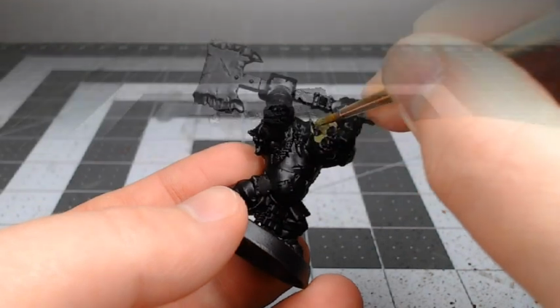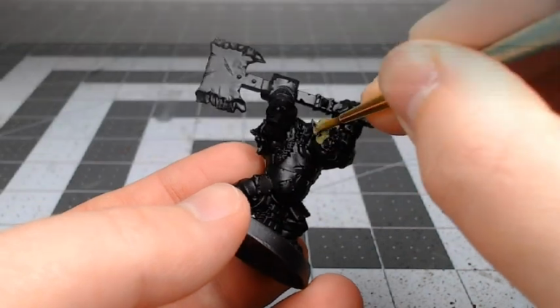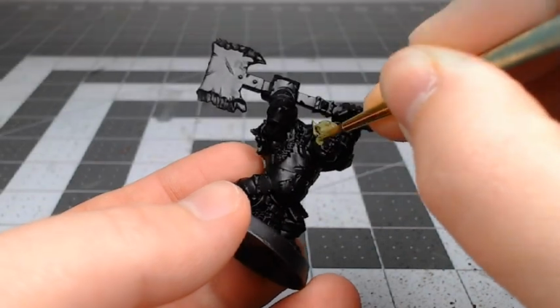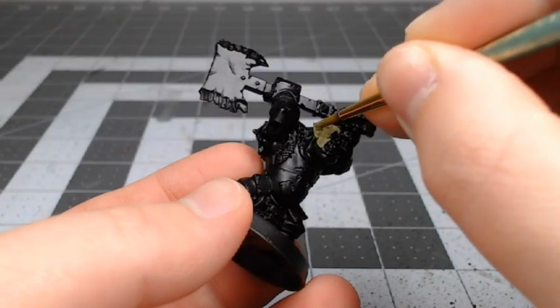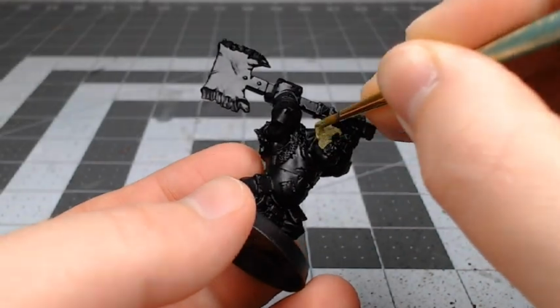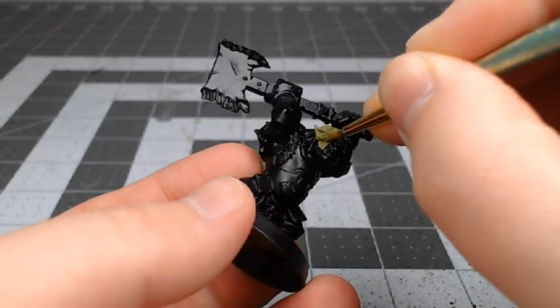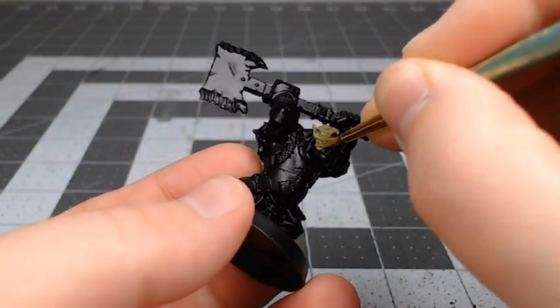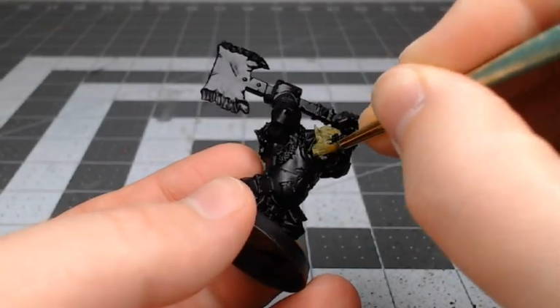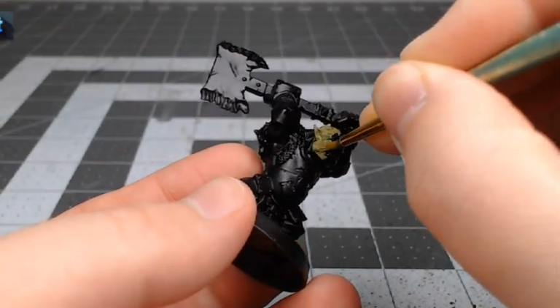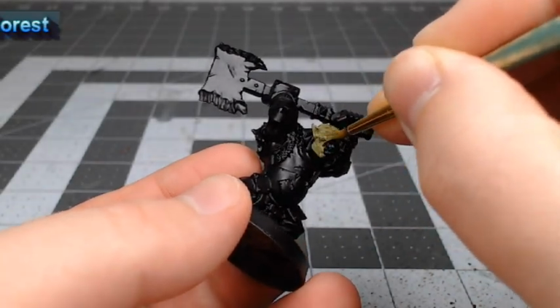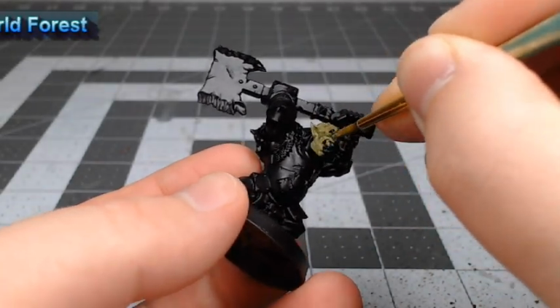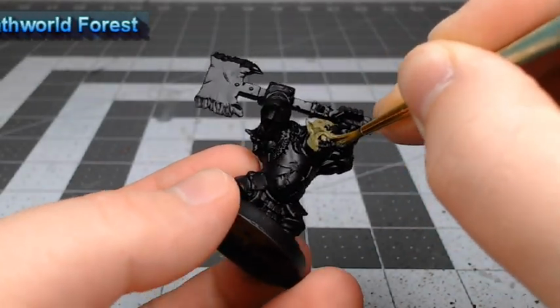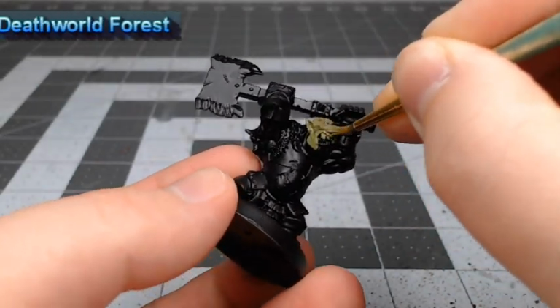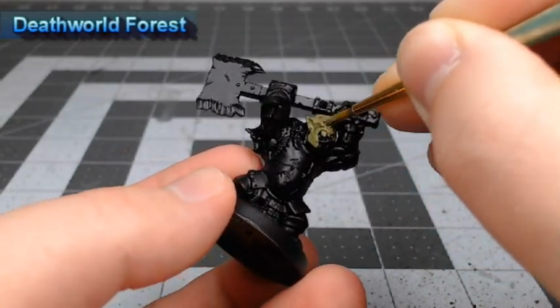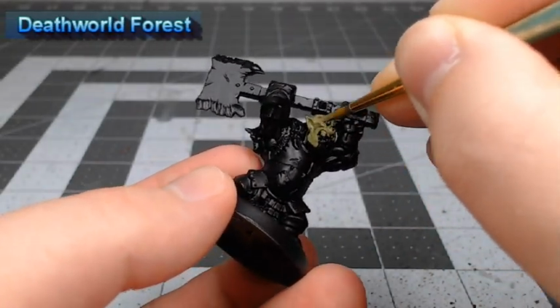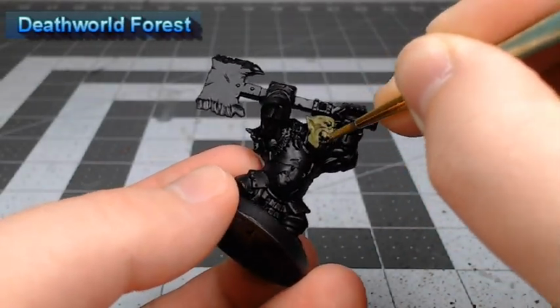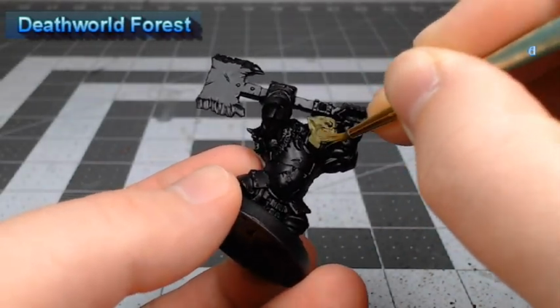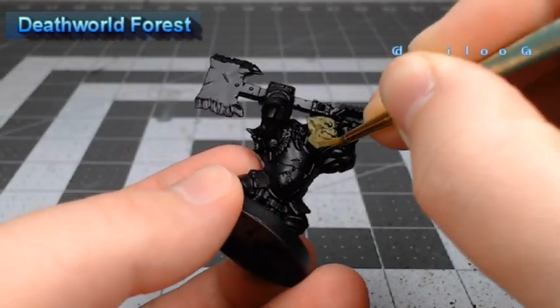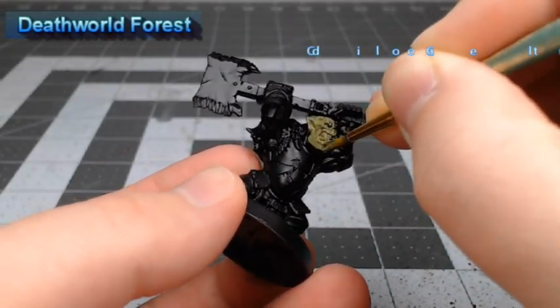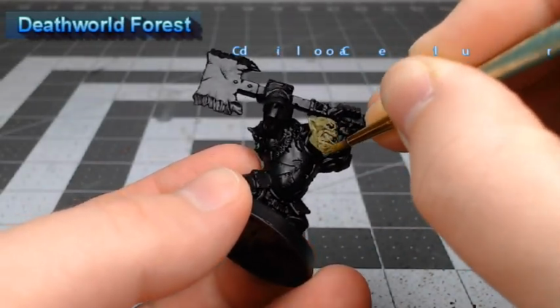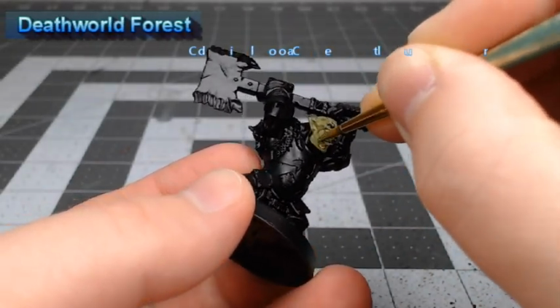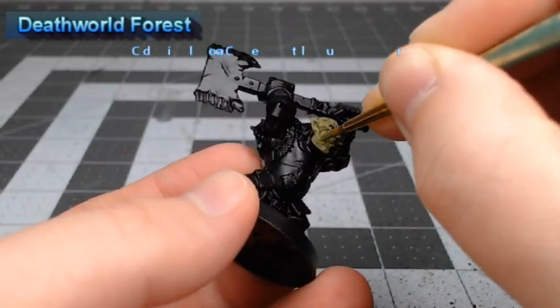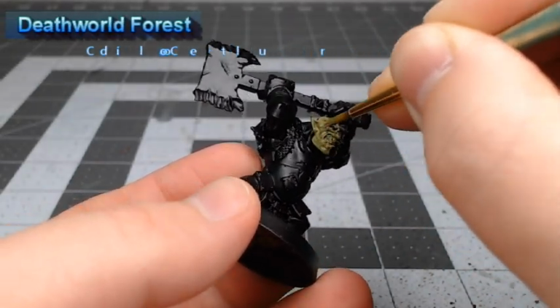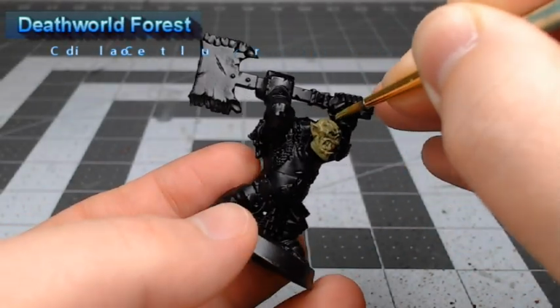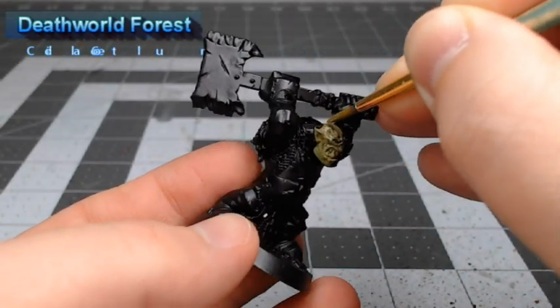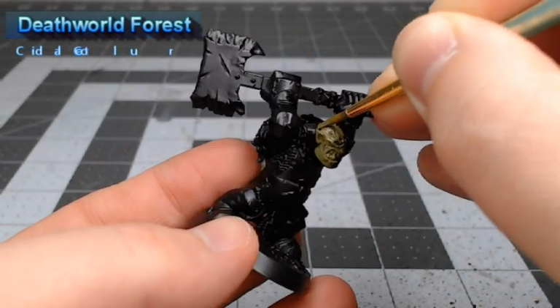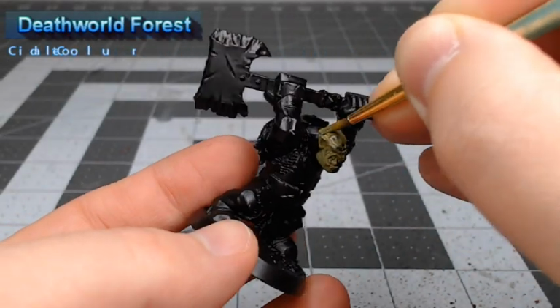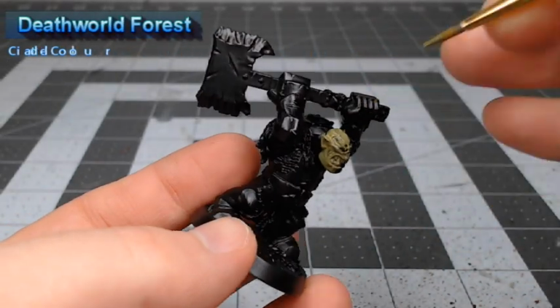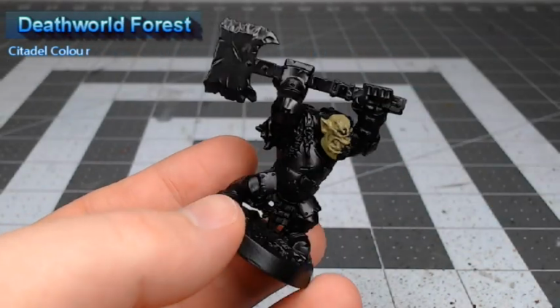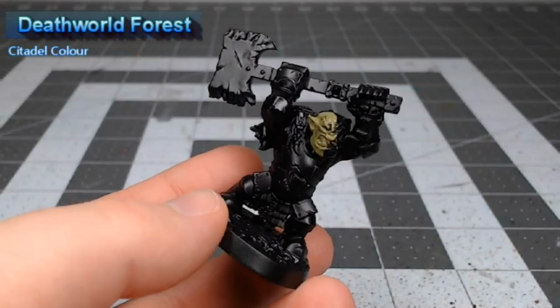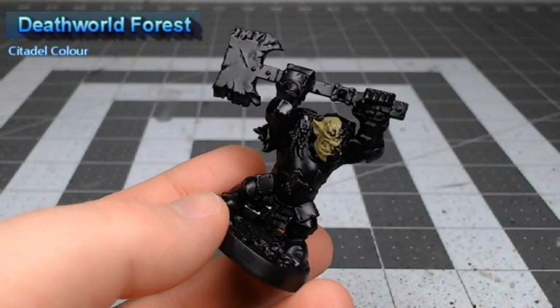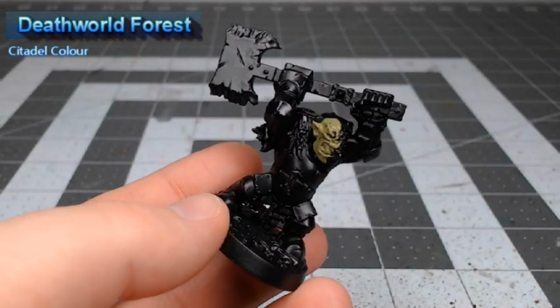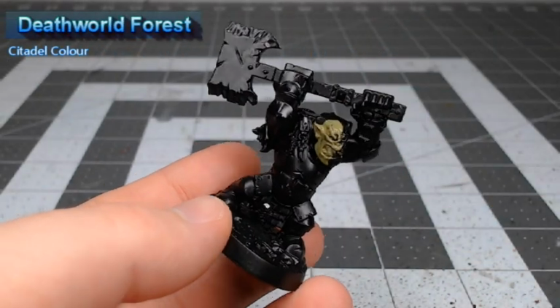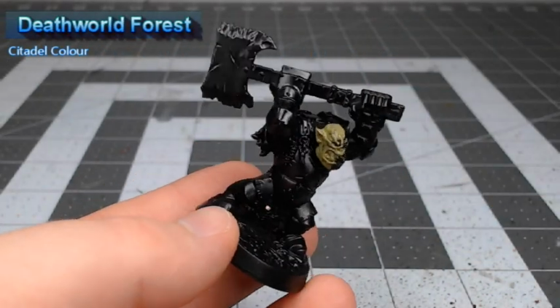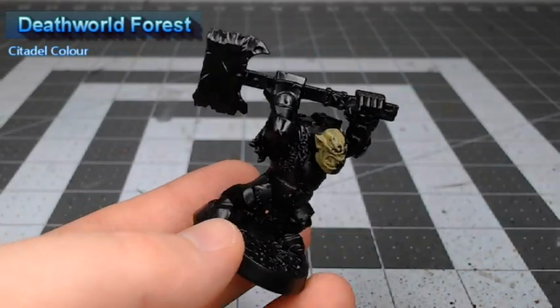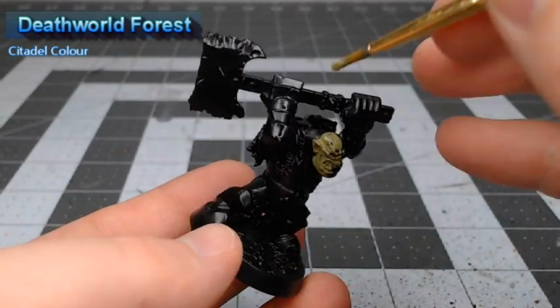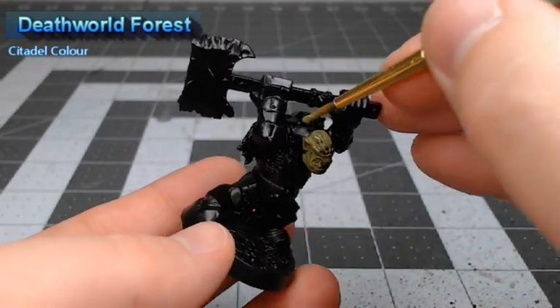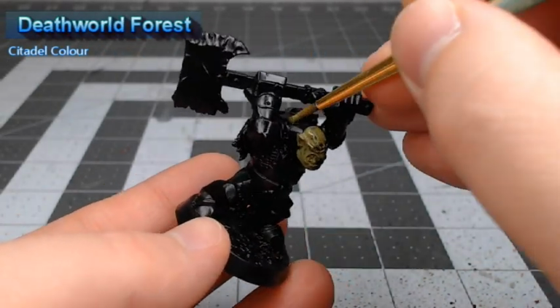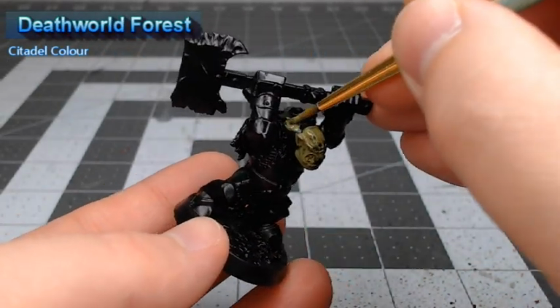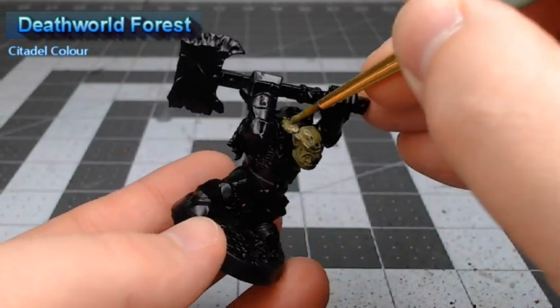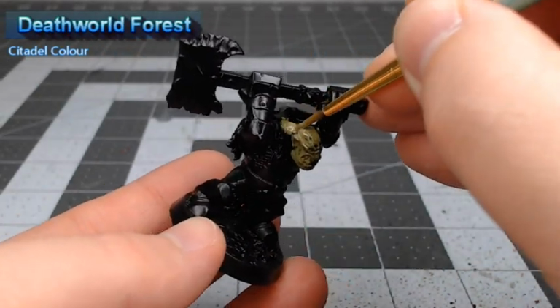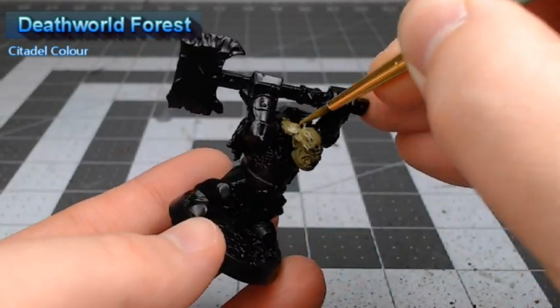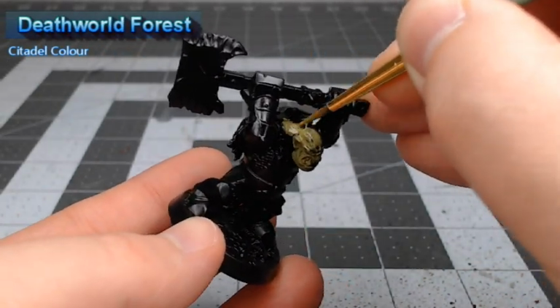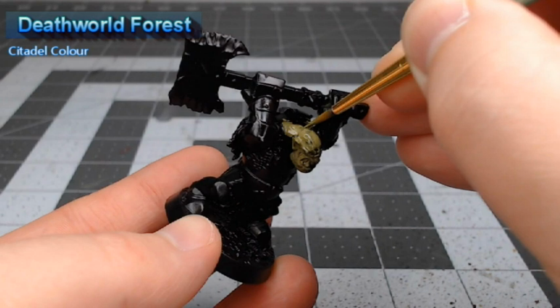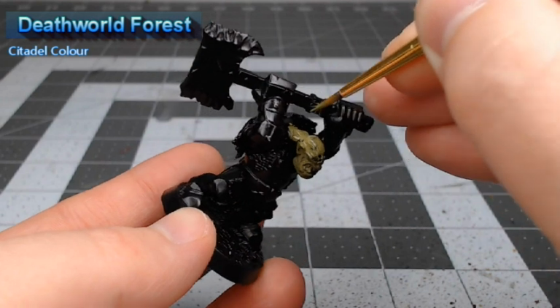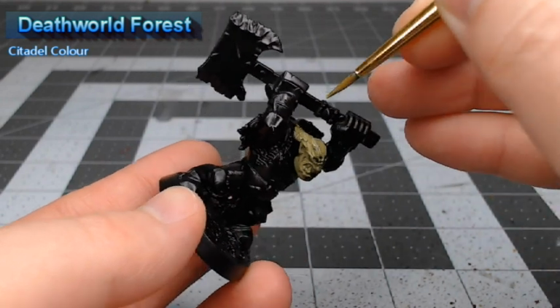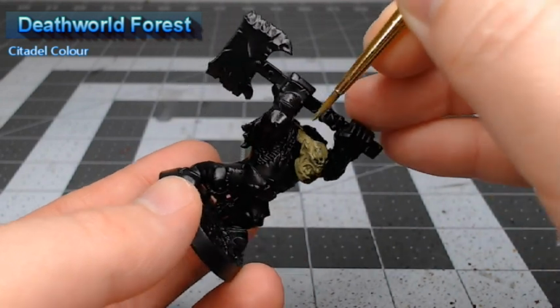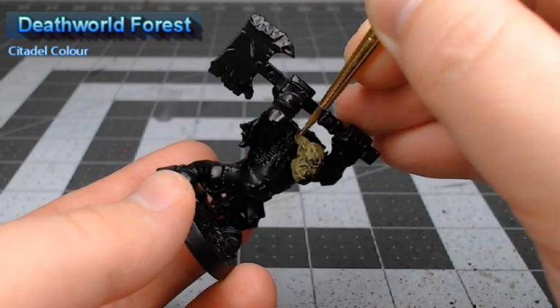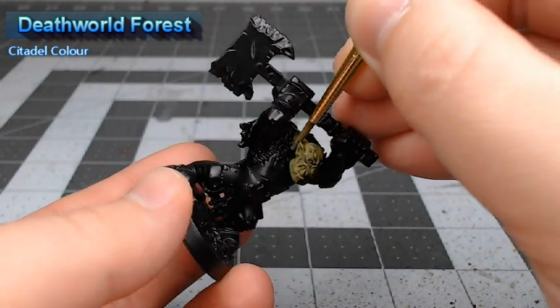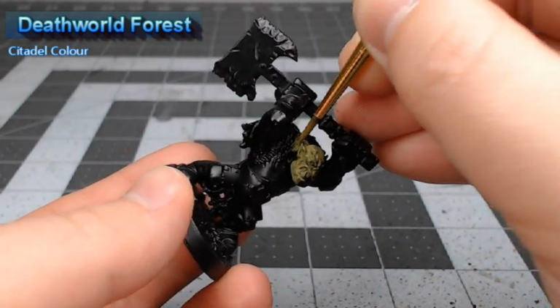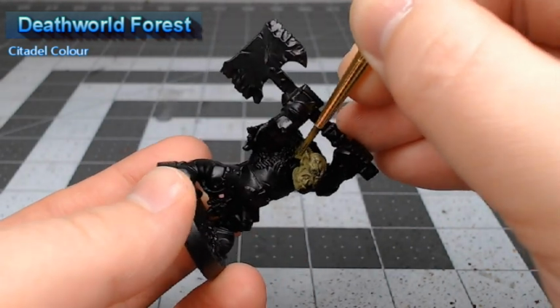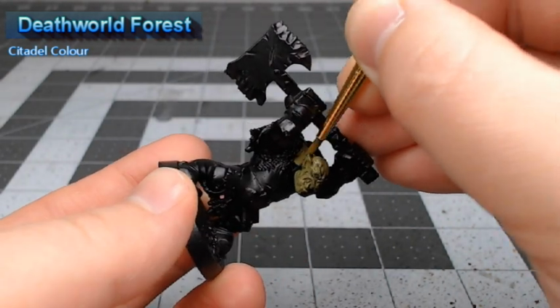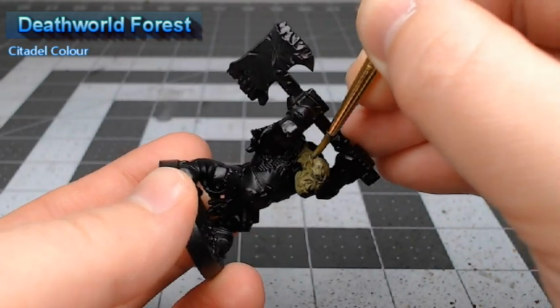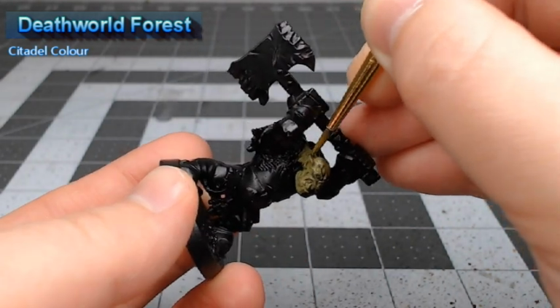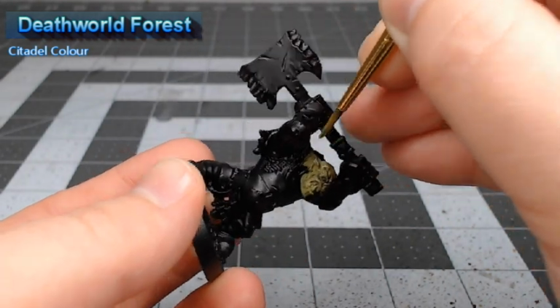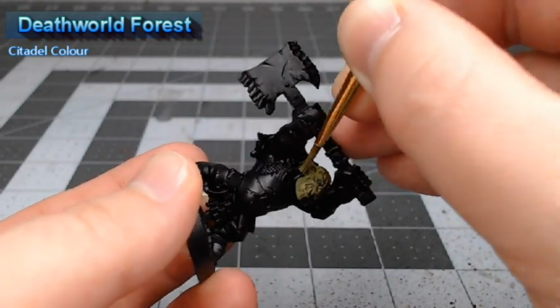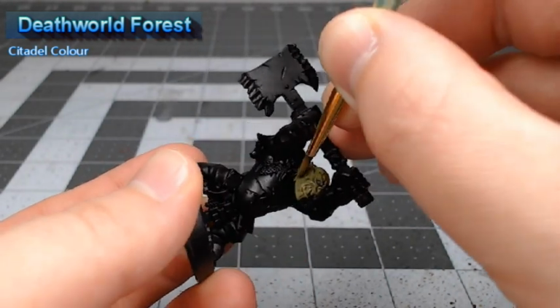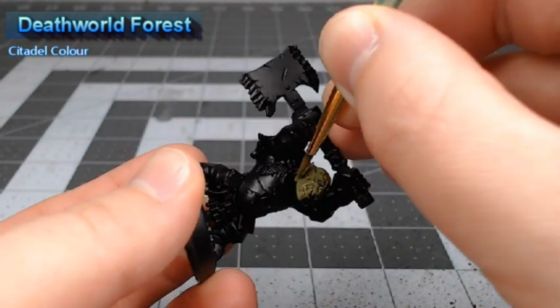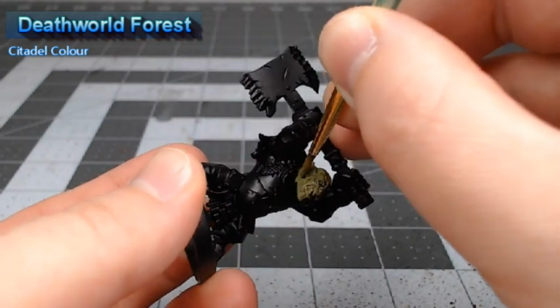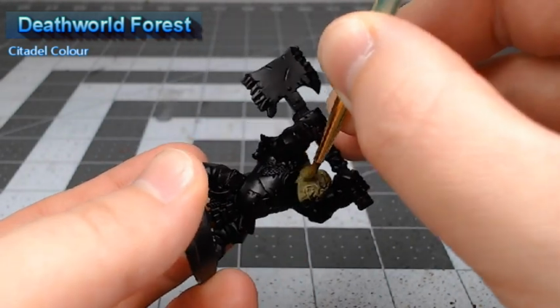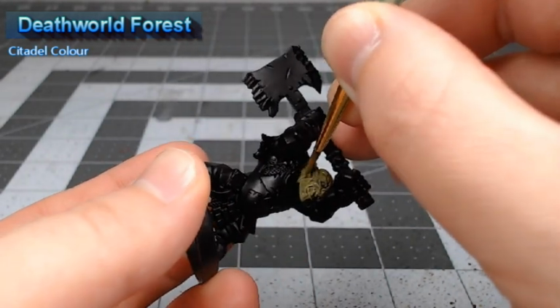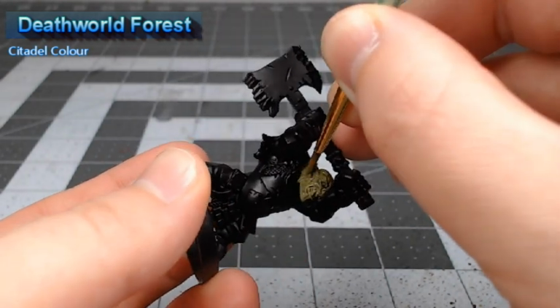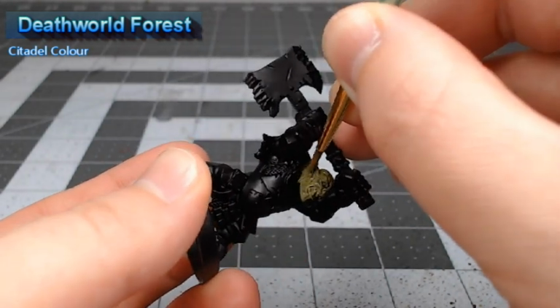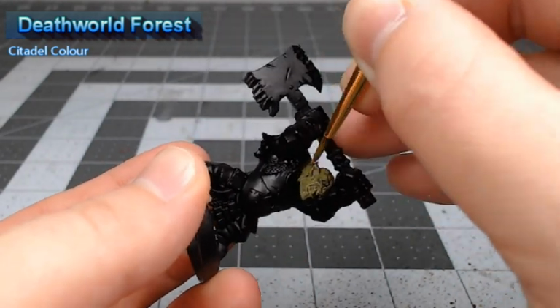We're going to start this project off by painting the skin. We're going to start by base coating all of the skin on the model using Deathworld Forest.